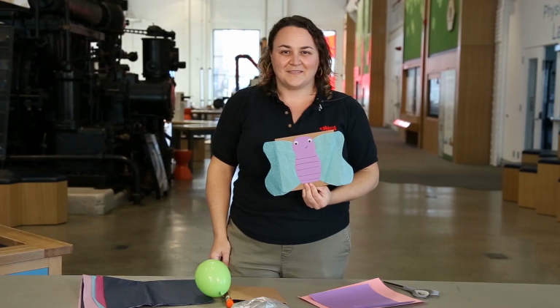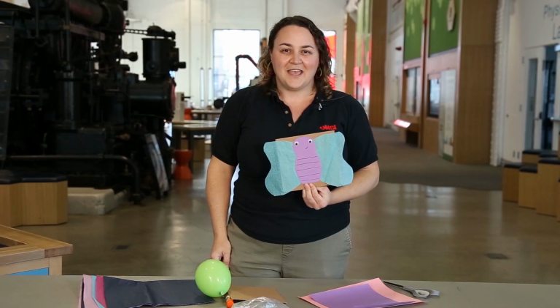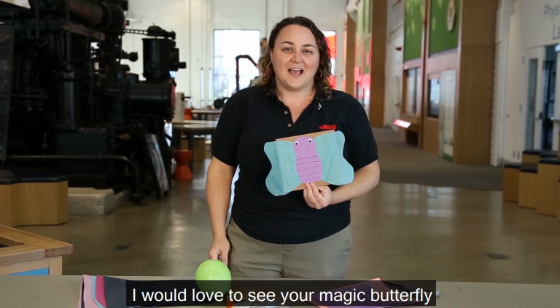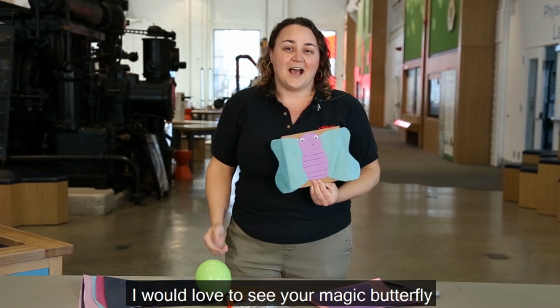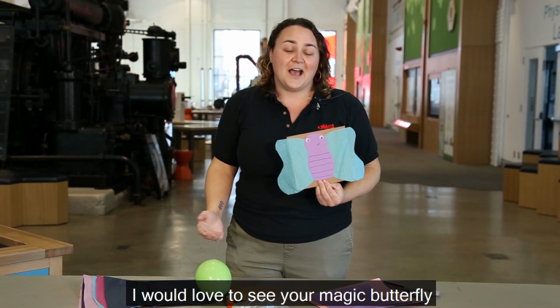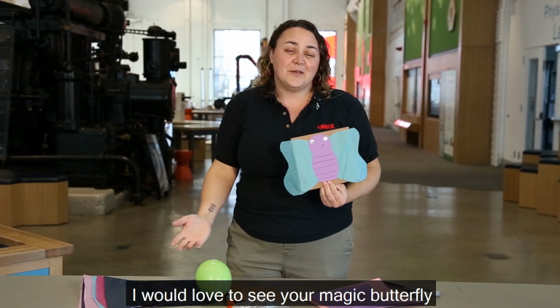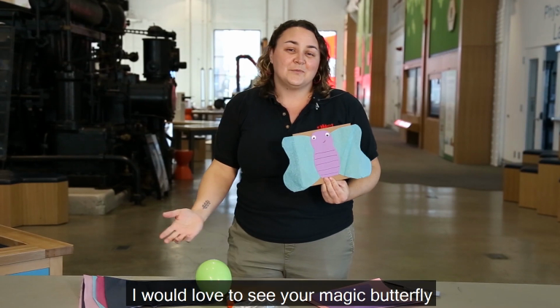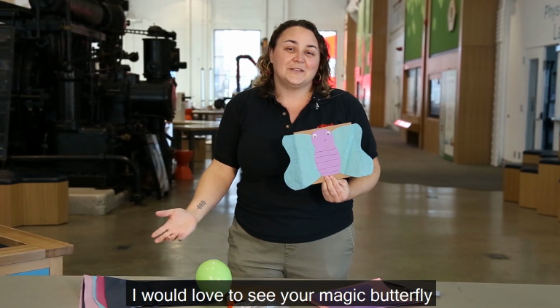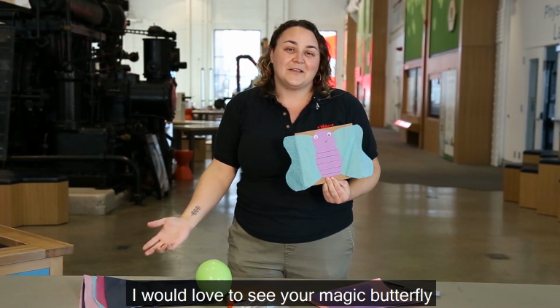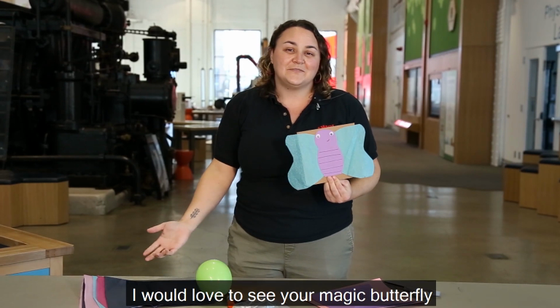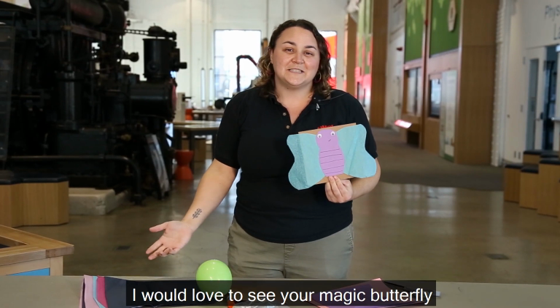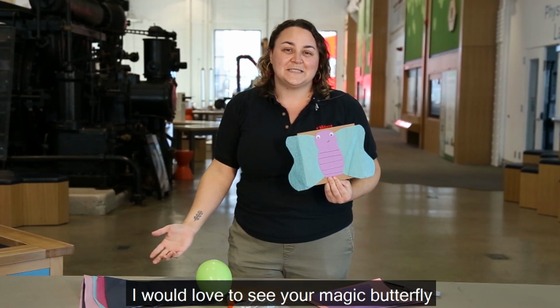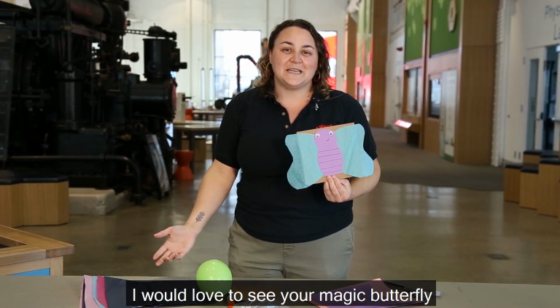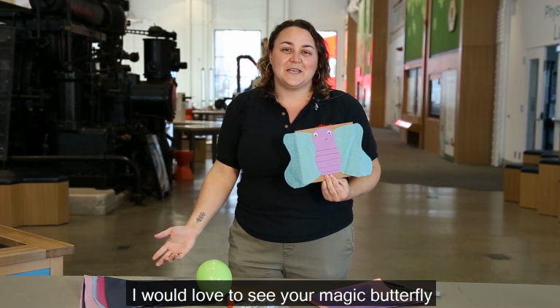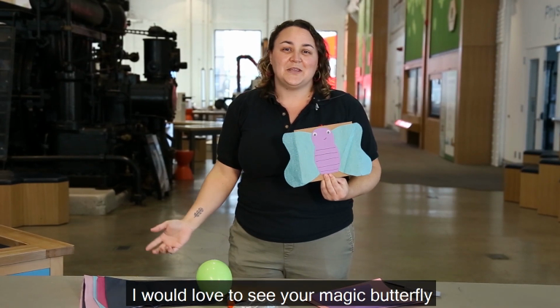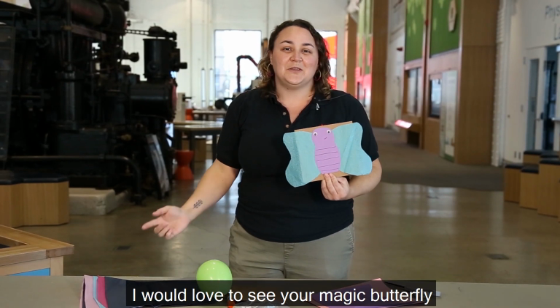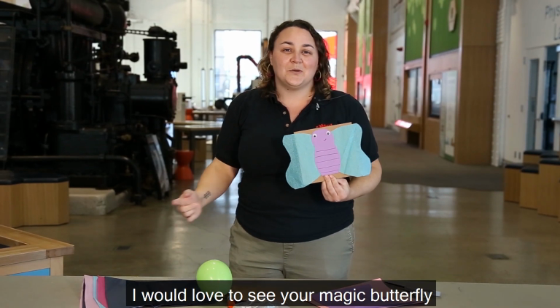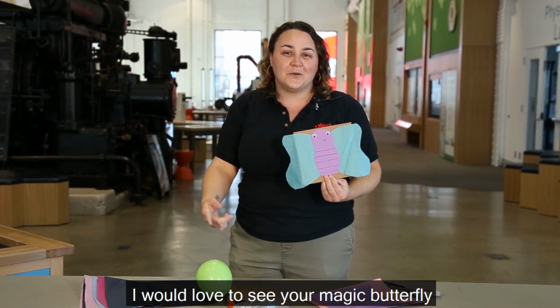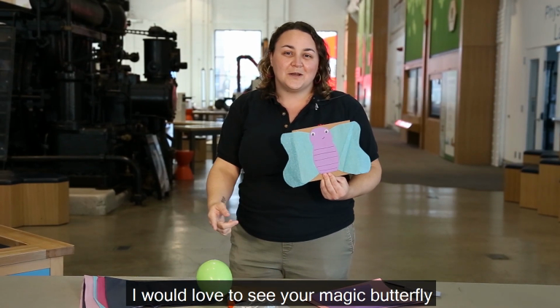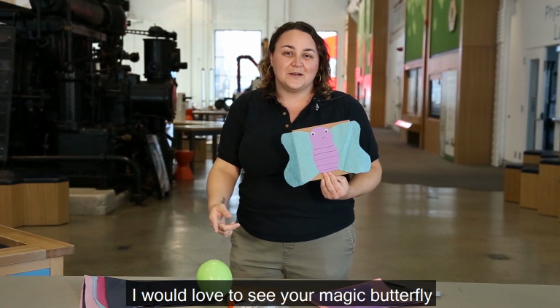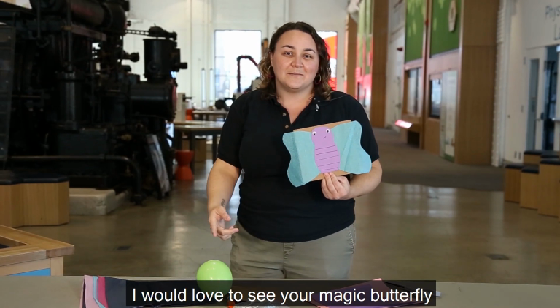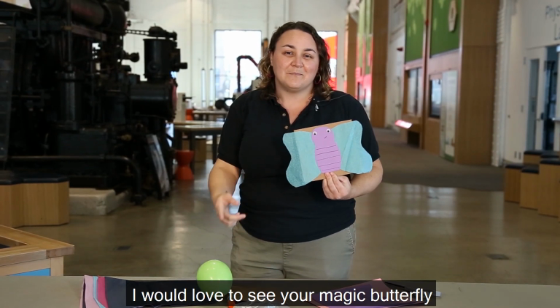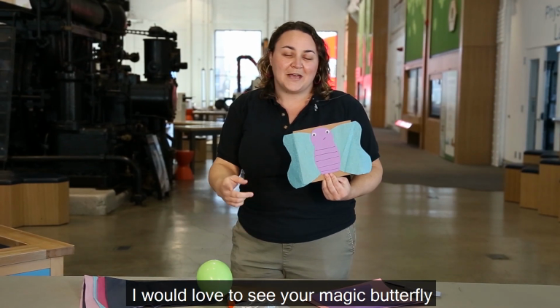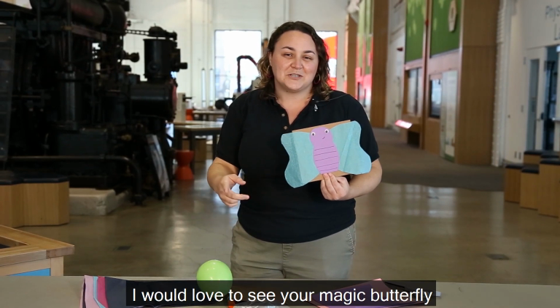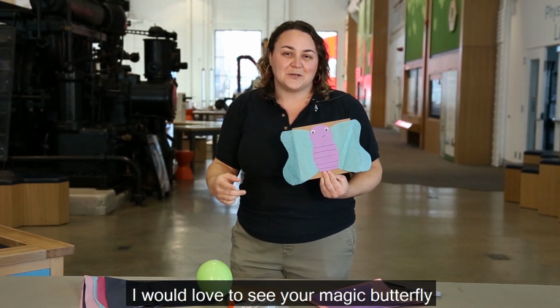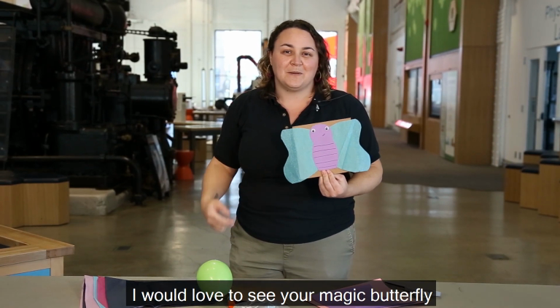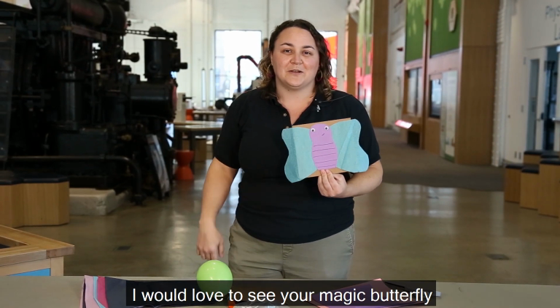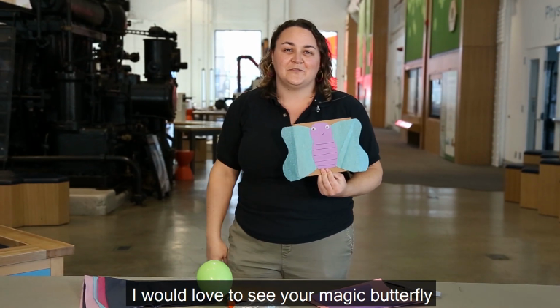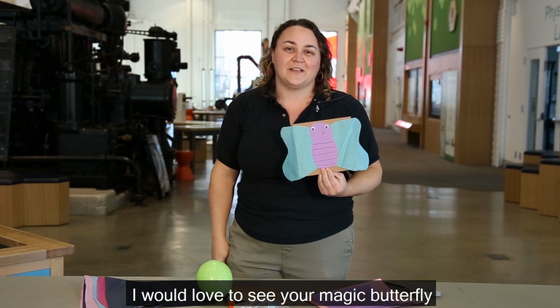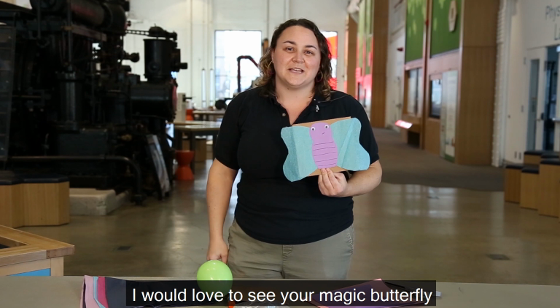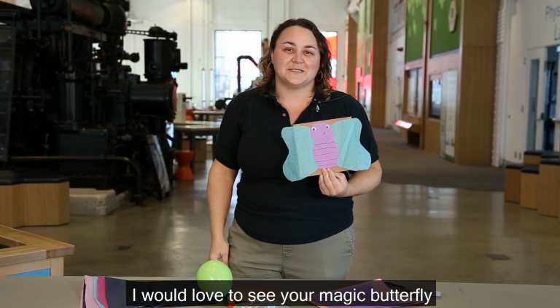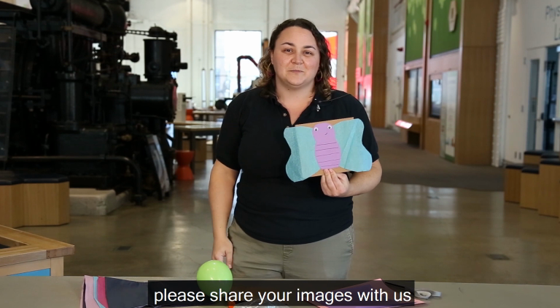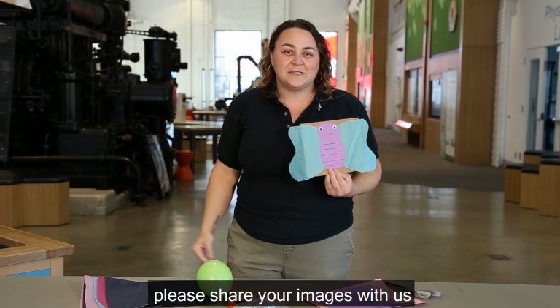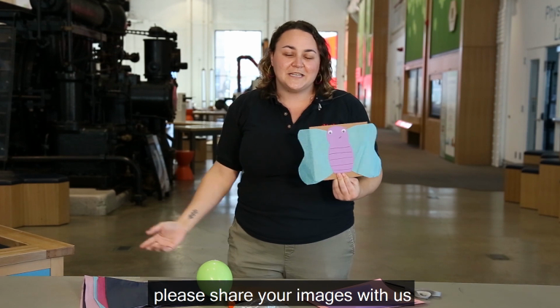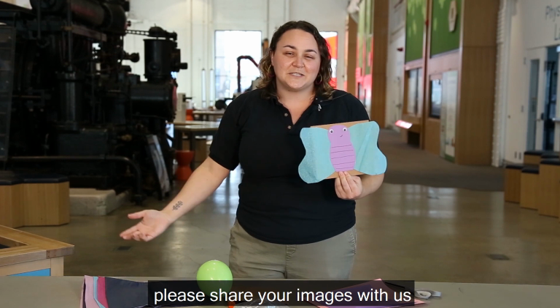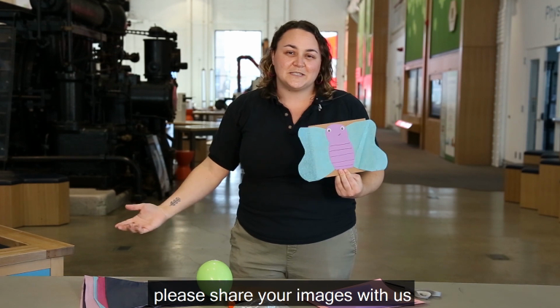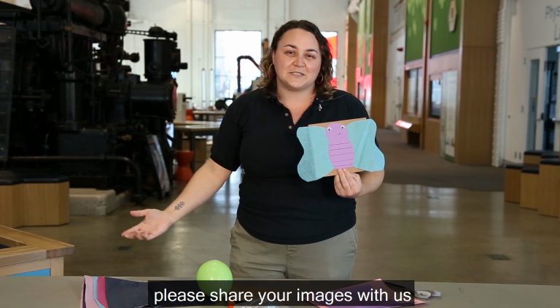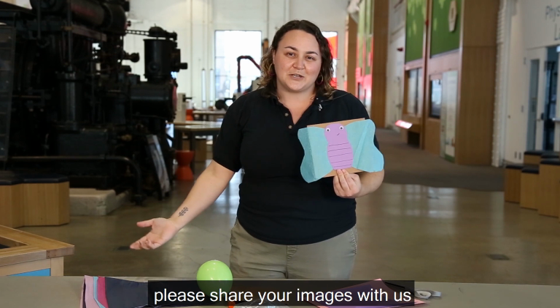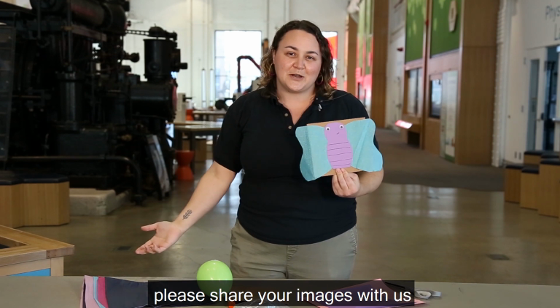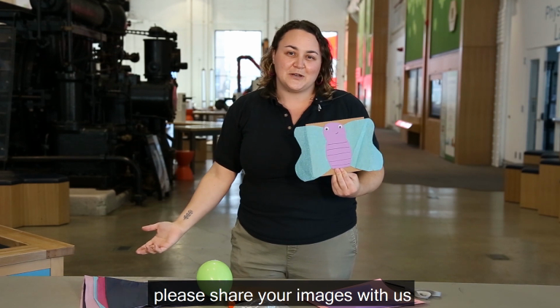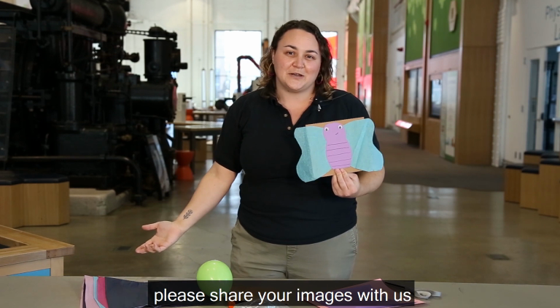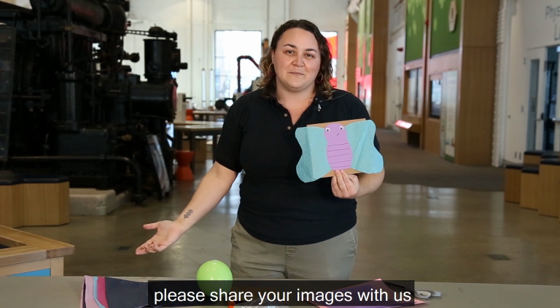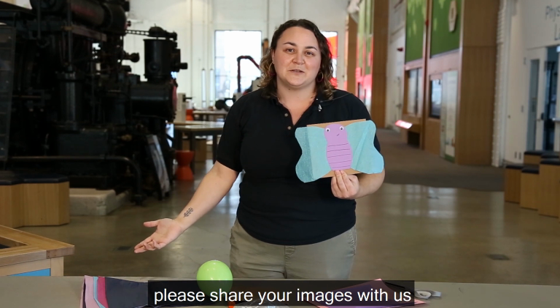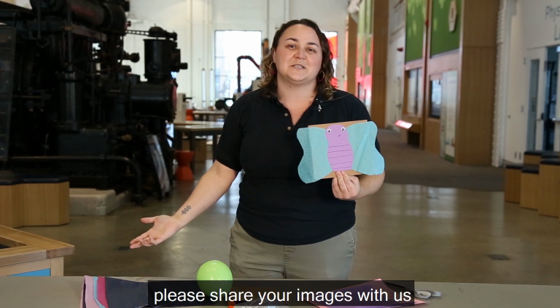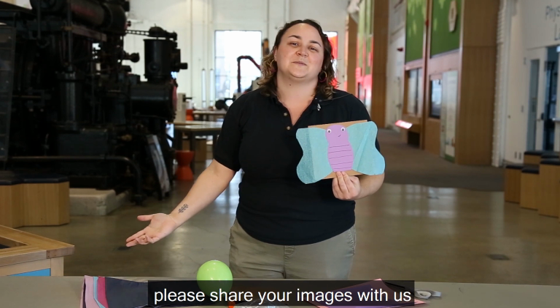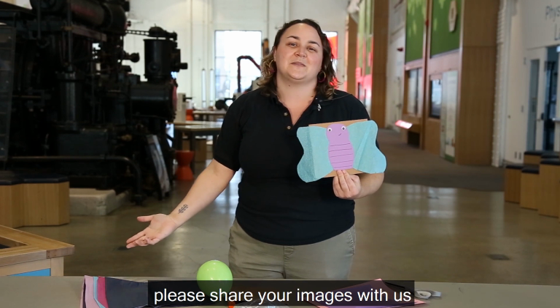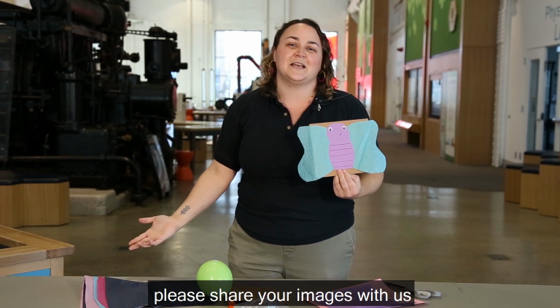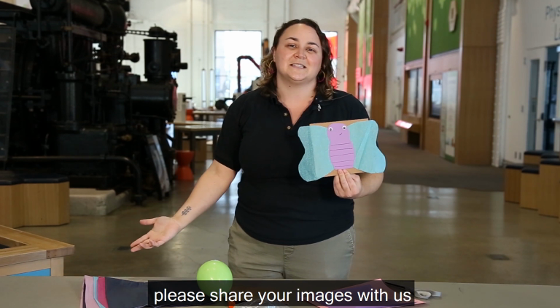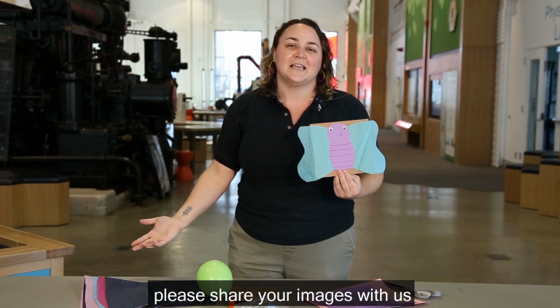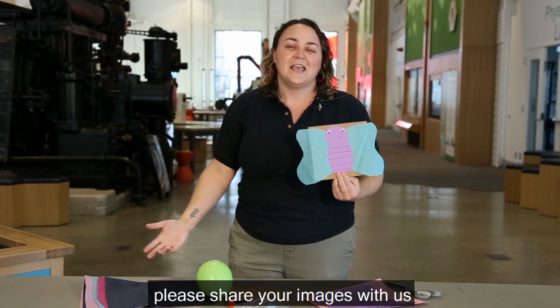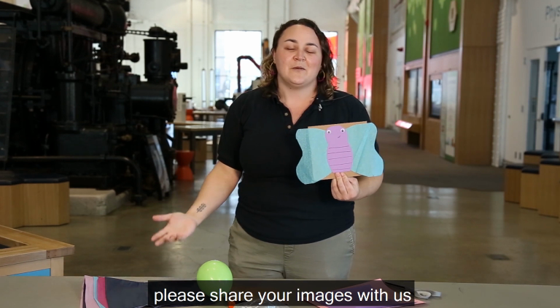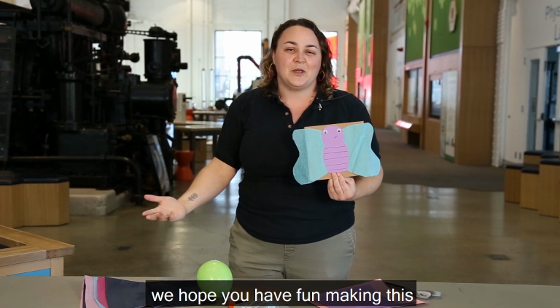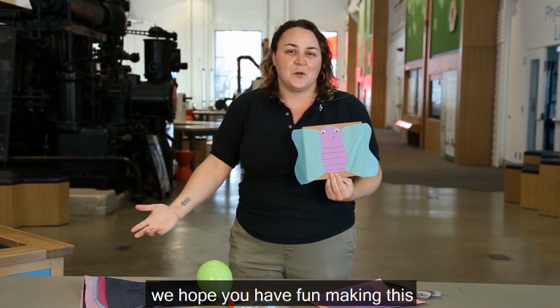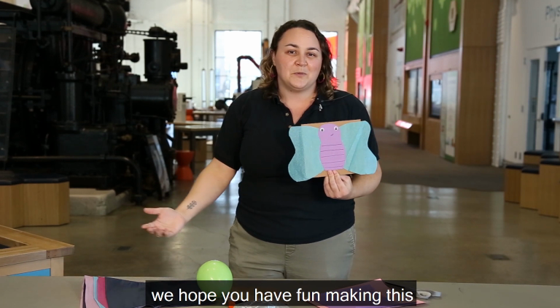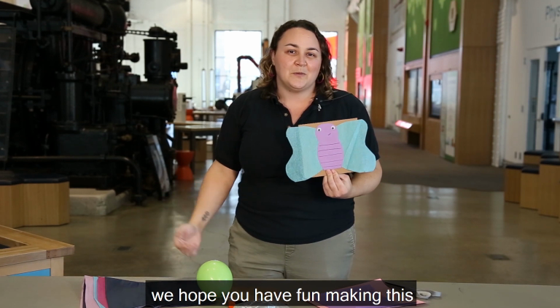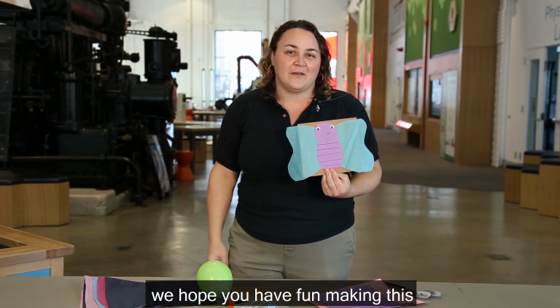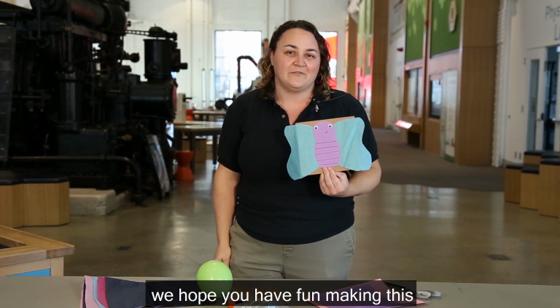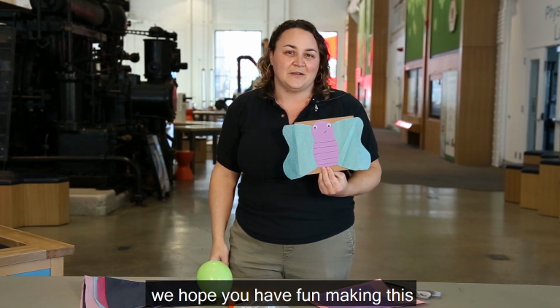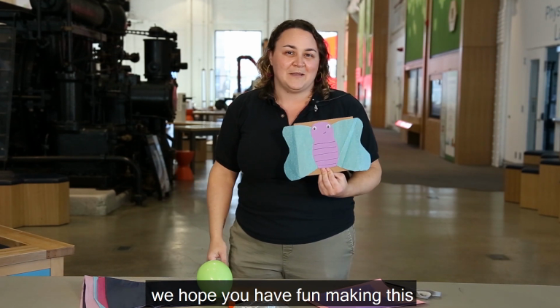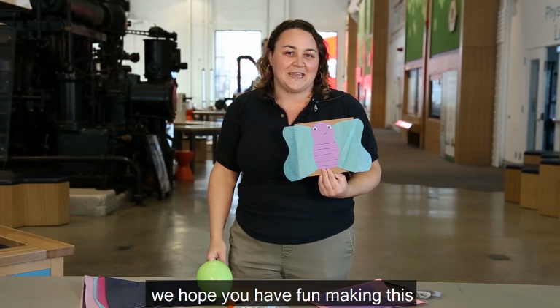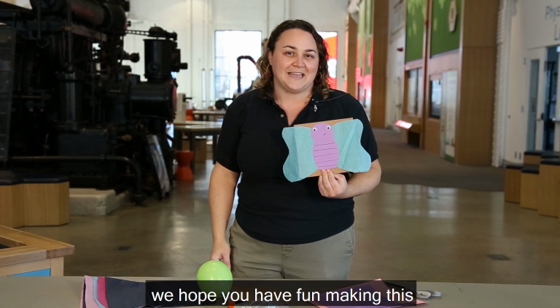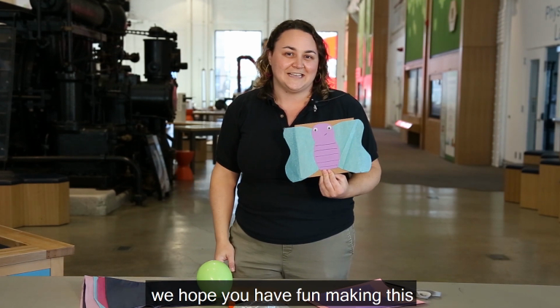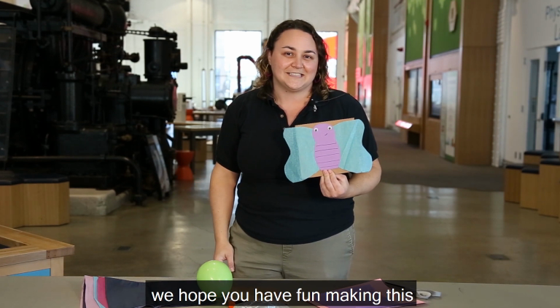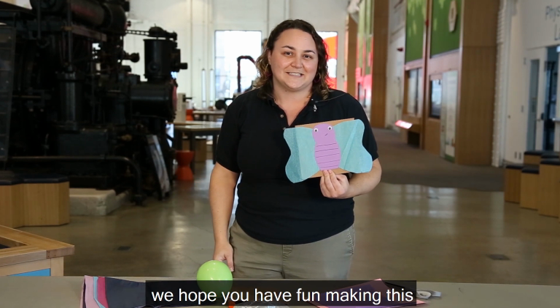I would love to see your magic butterfly, so please share your images with us. We hope you have fun making this!